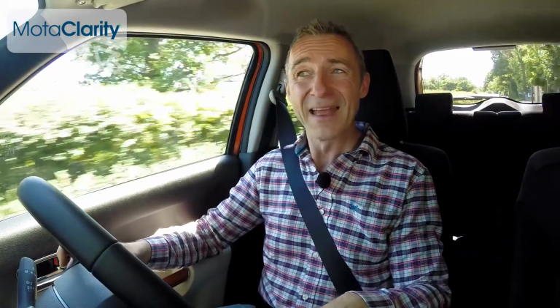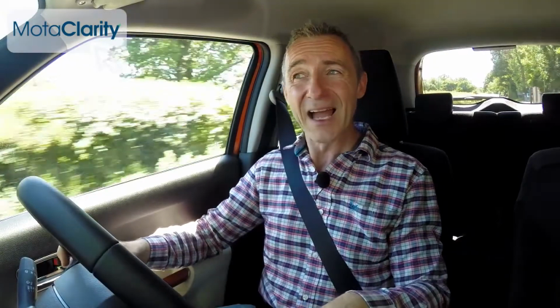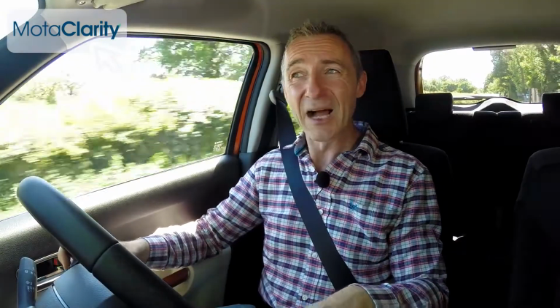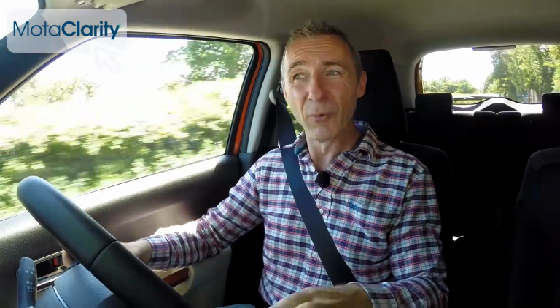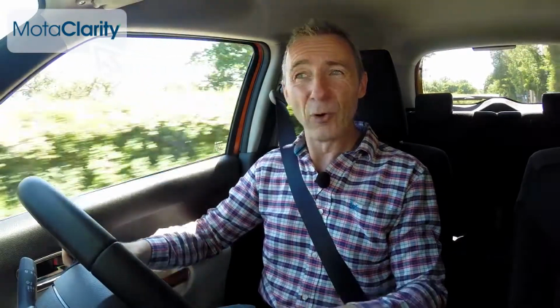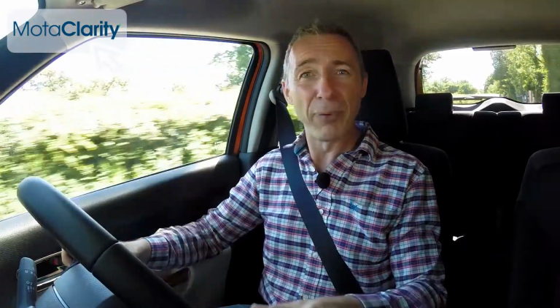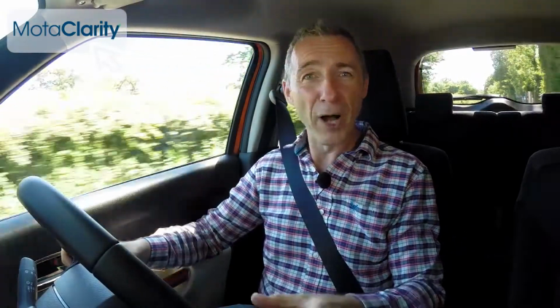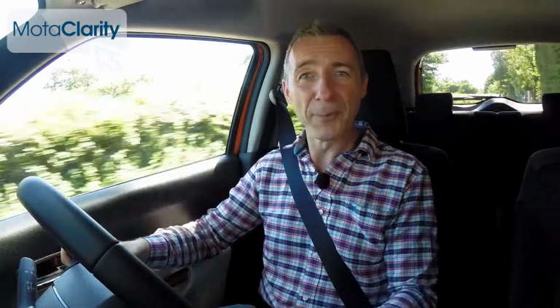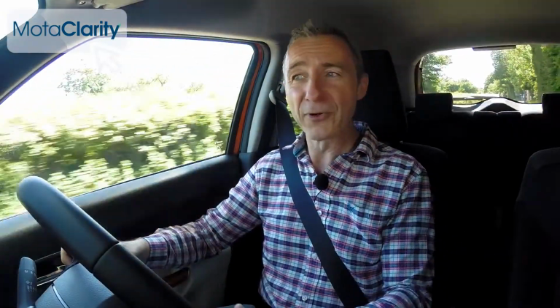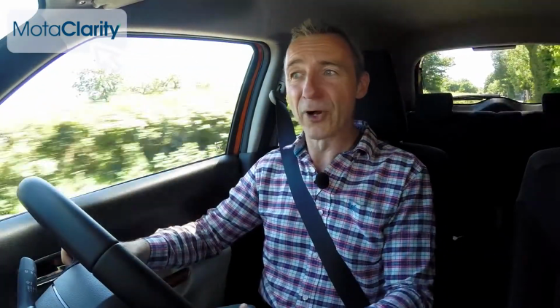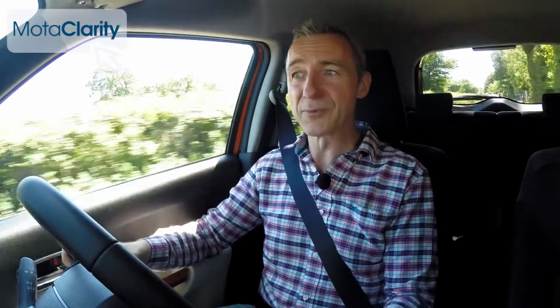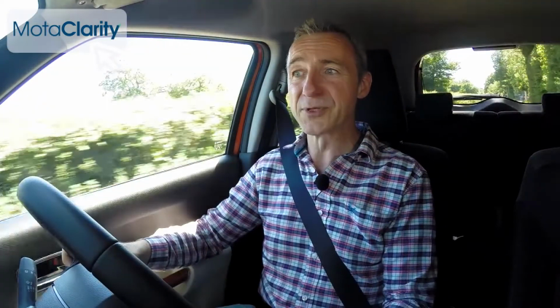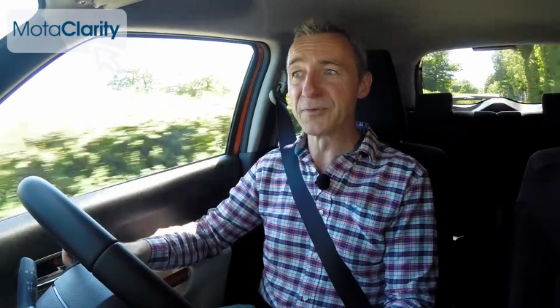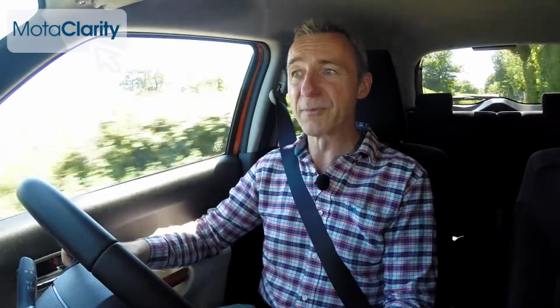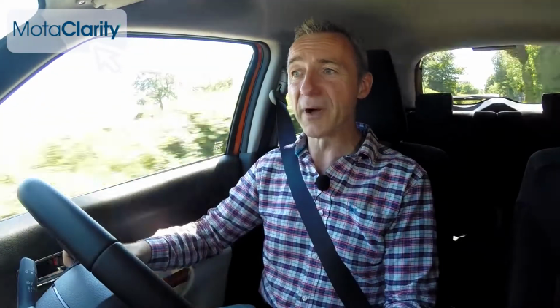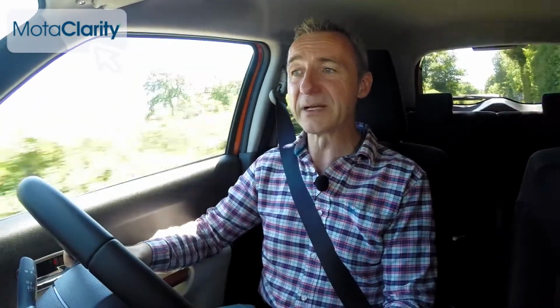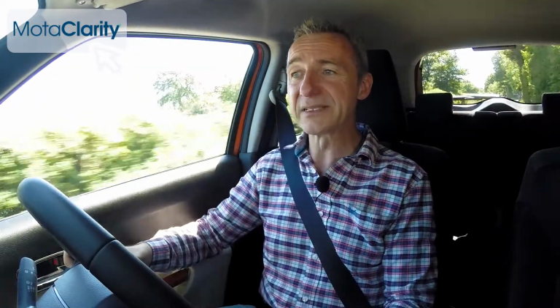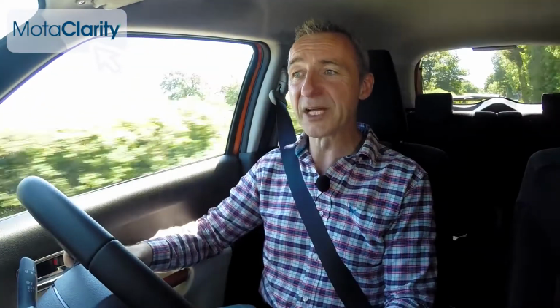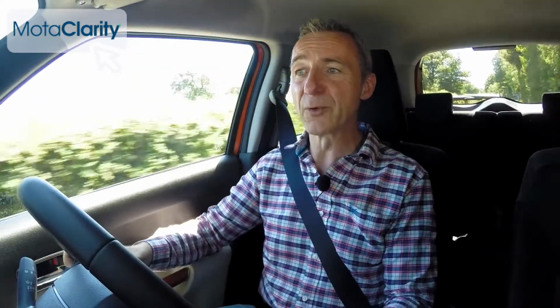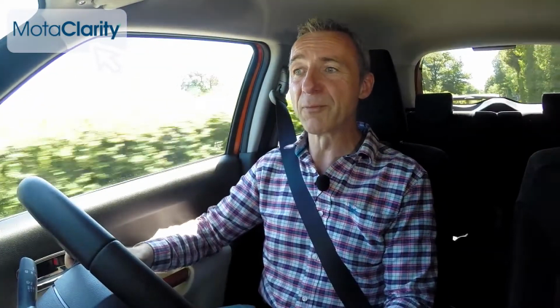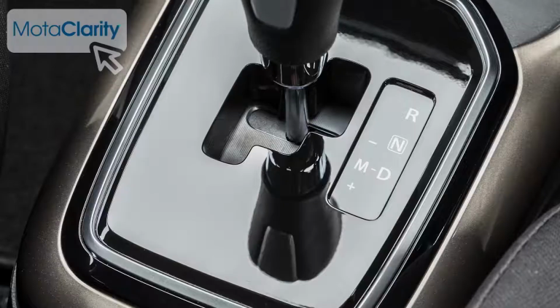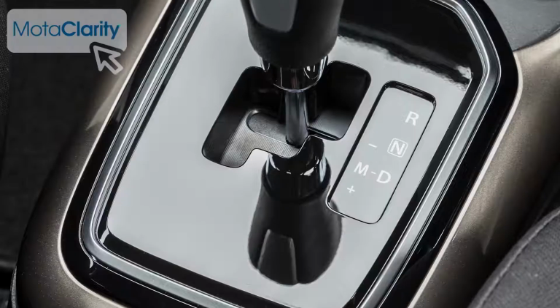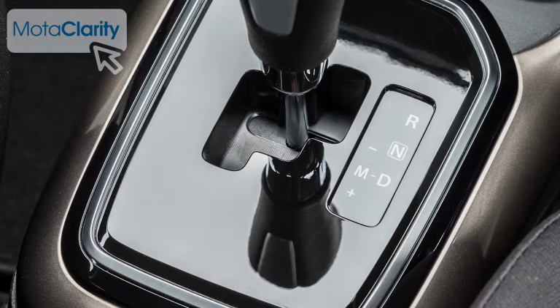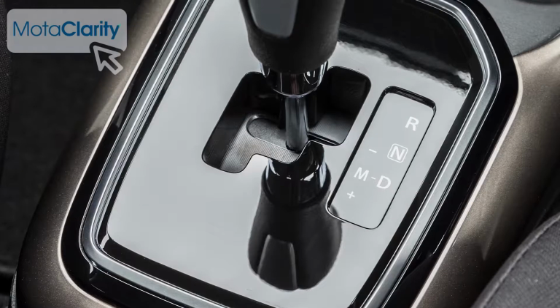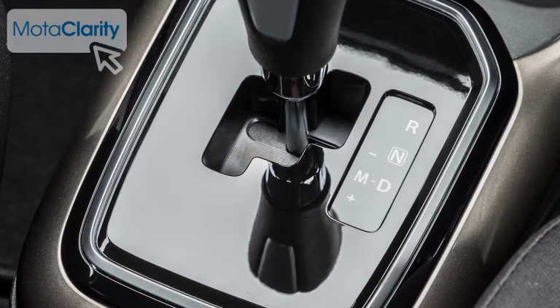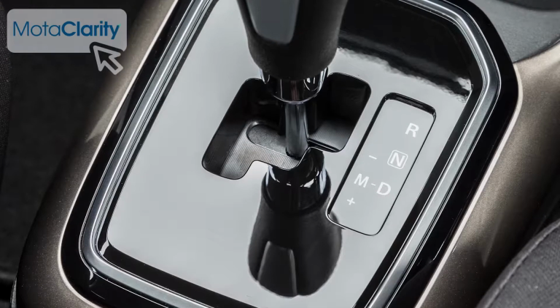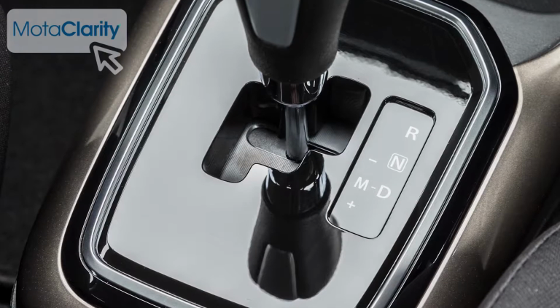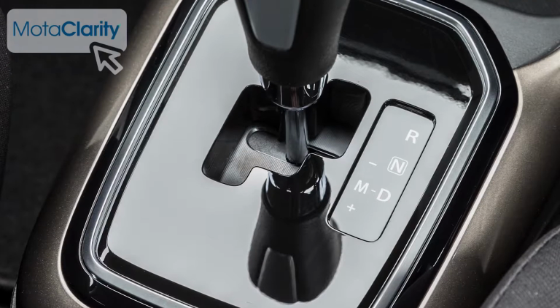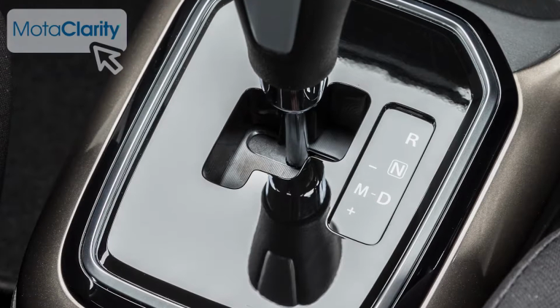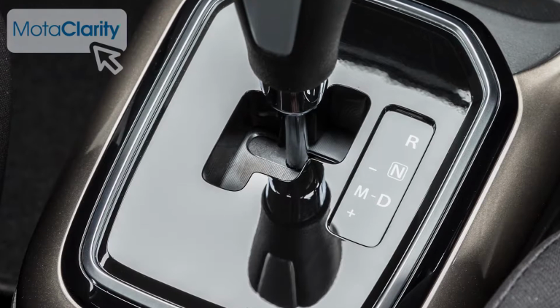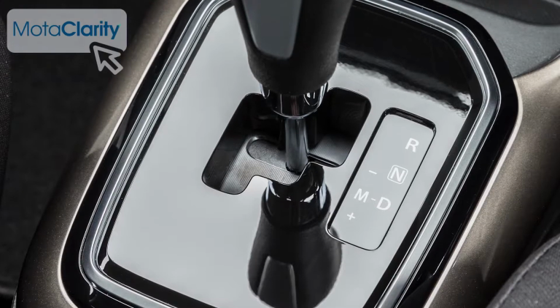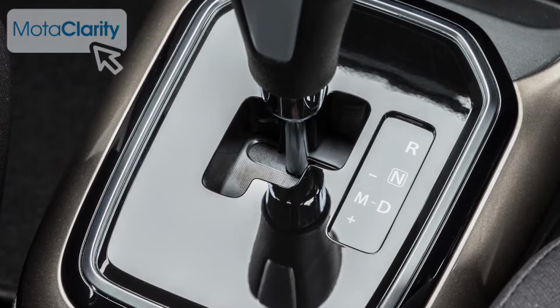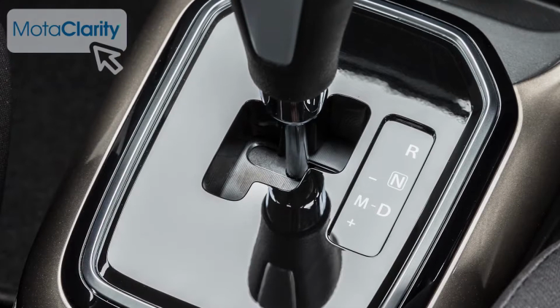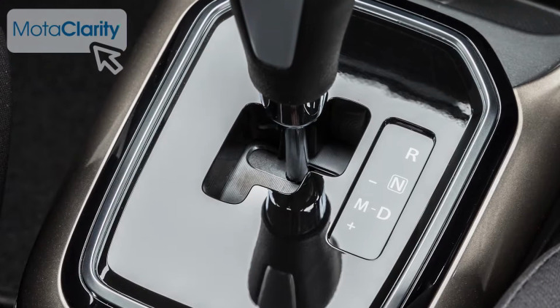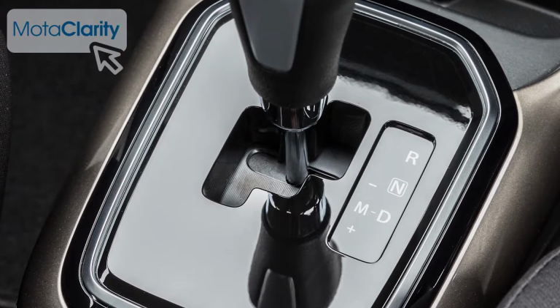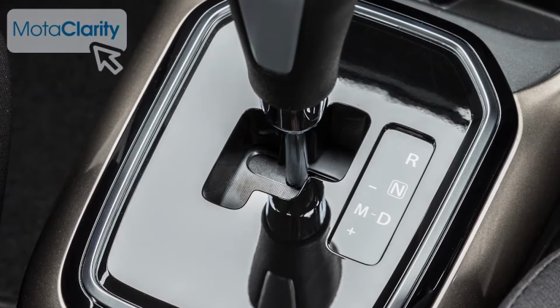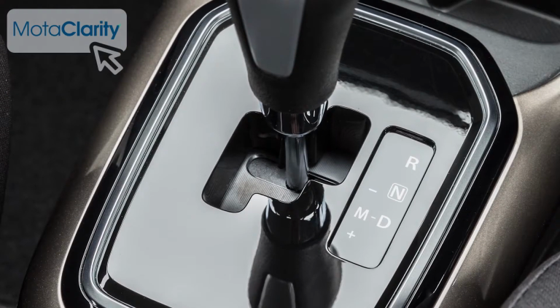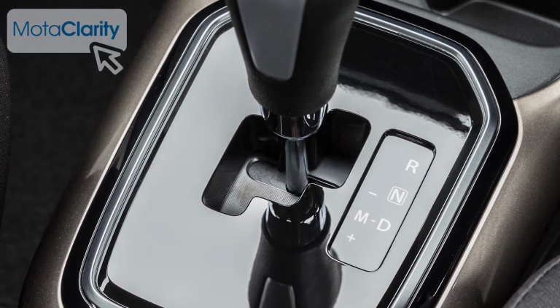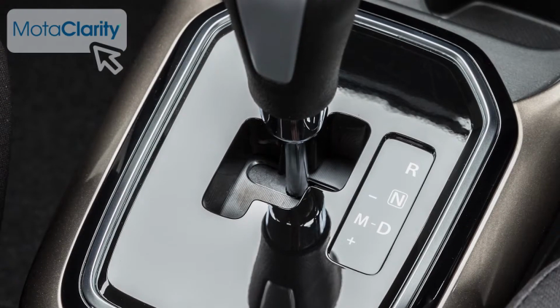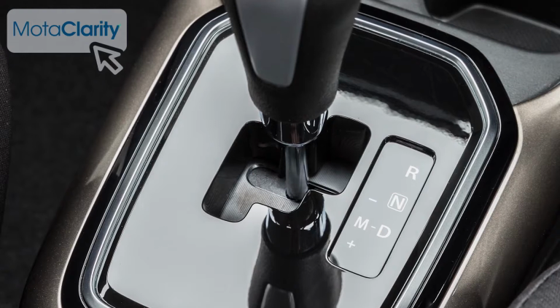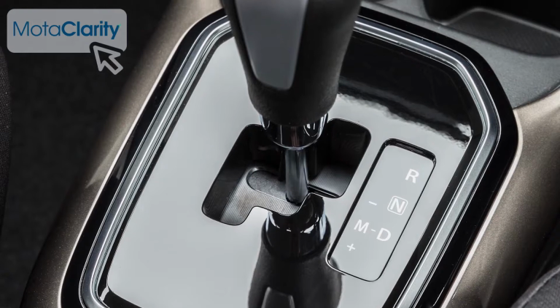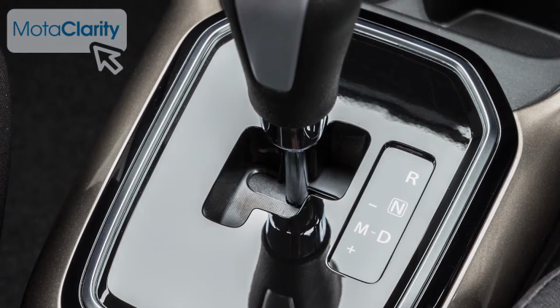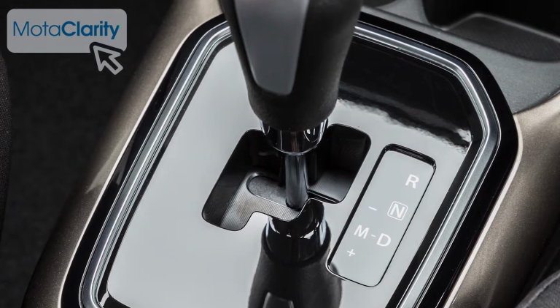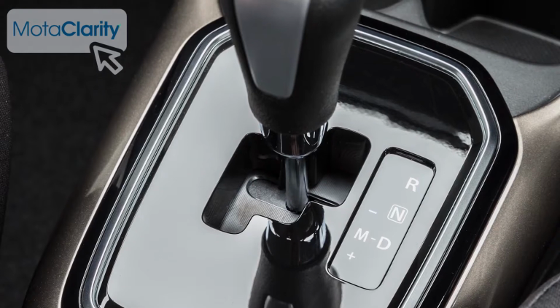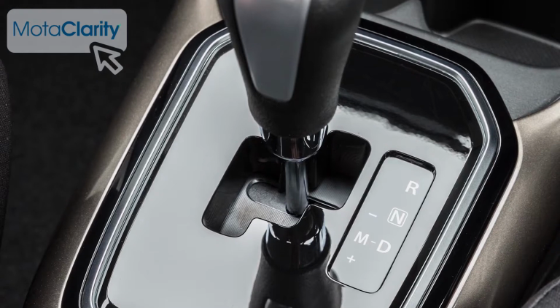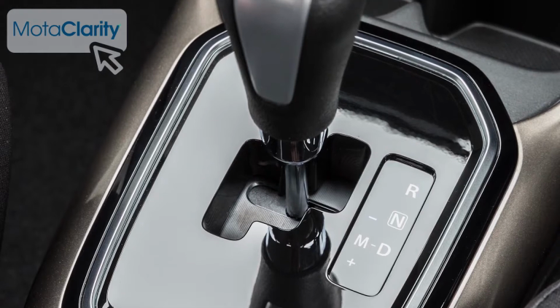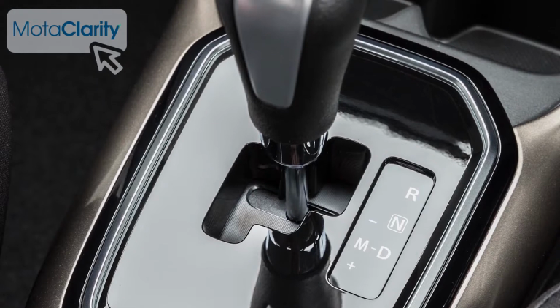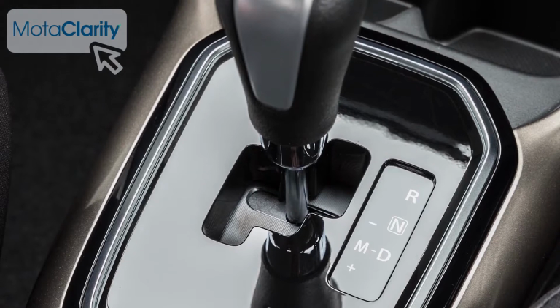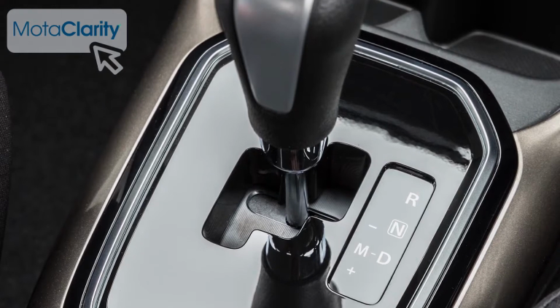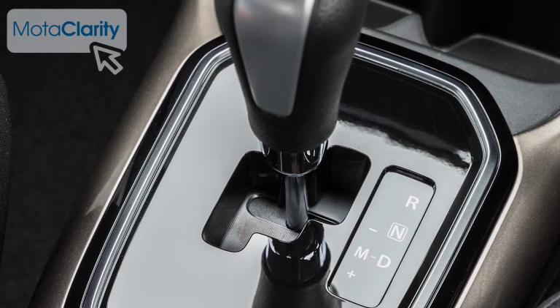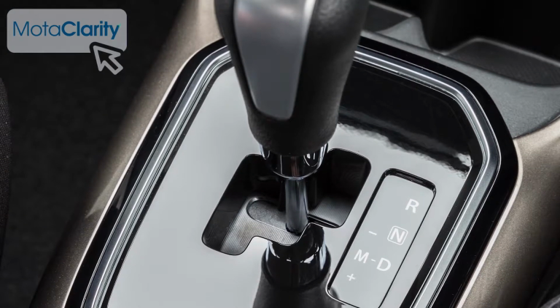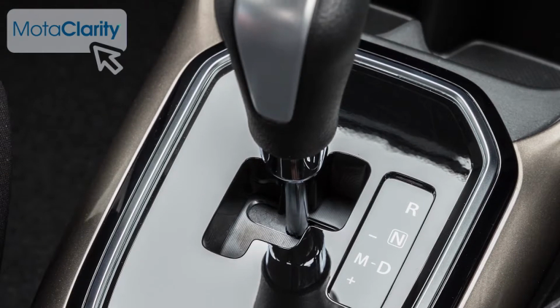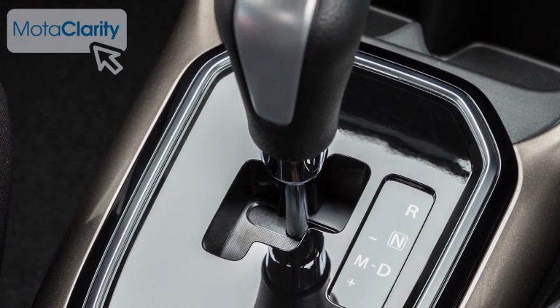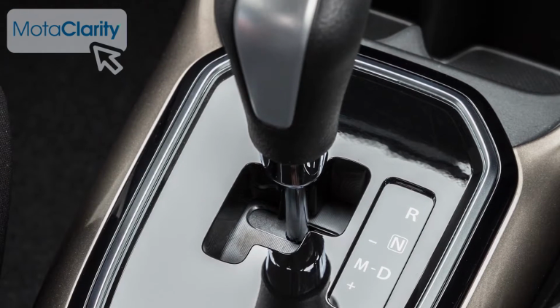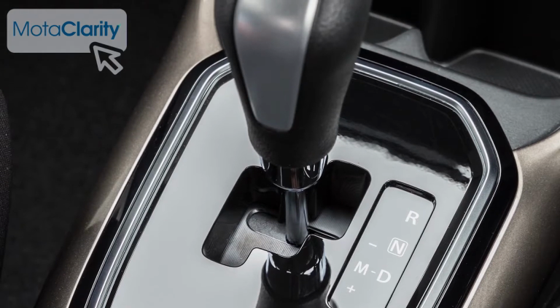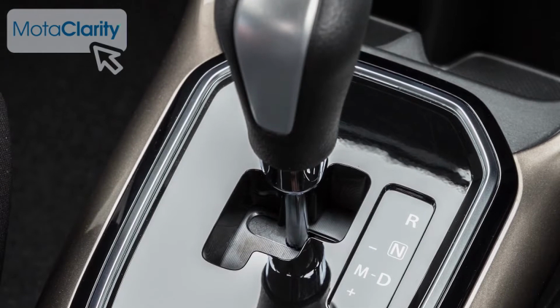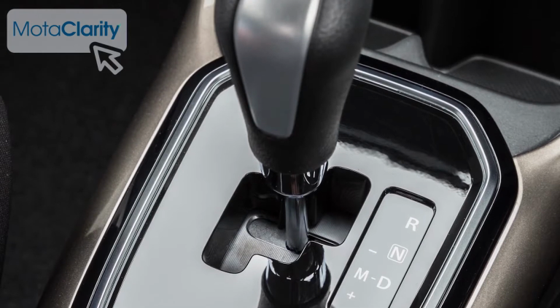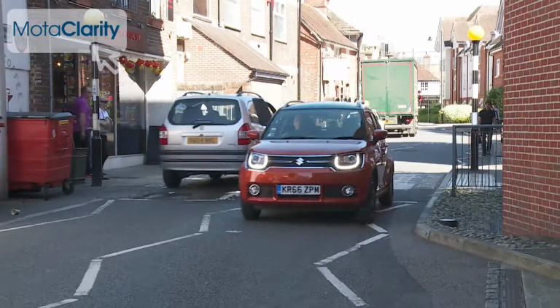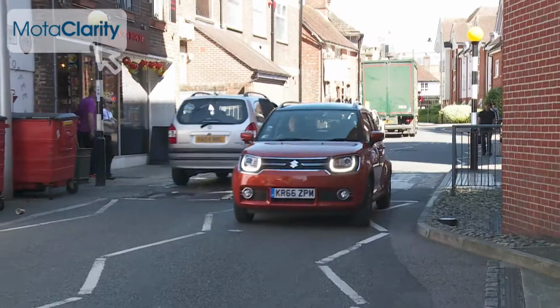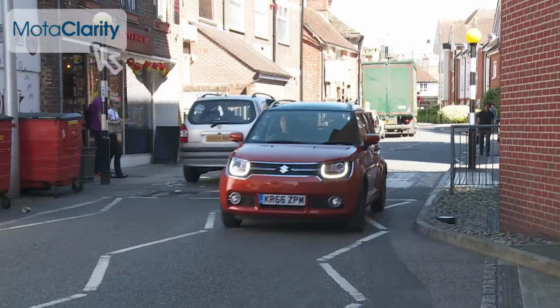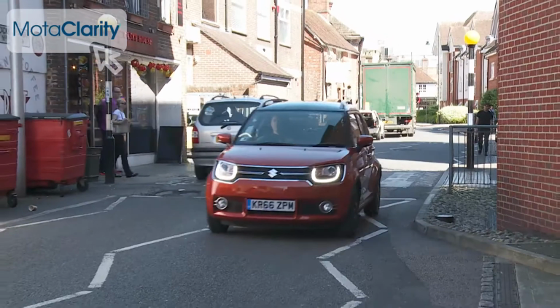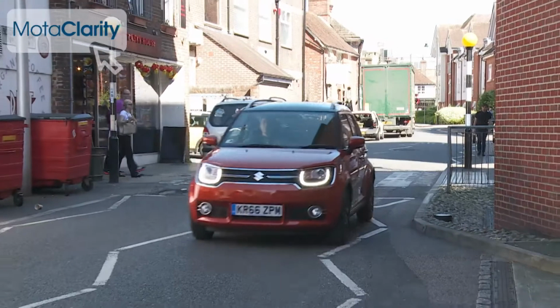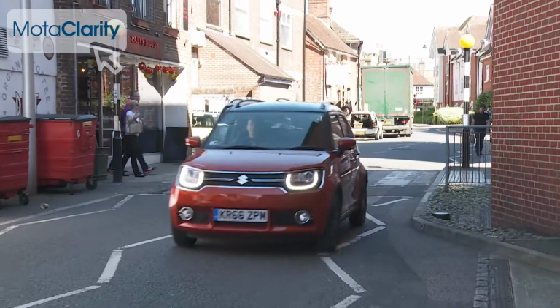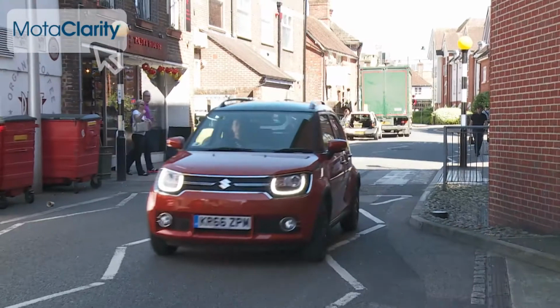A more popular option for buyers though will probably be the AGS semi-automatic gearbox — a likely boon for town dwellers.